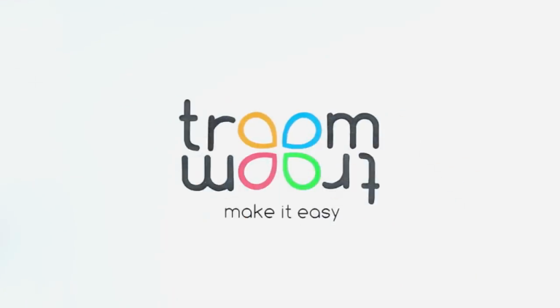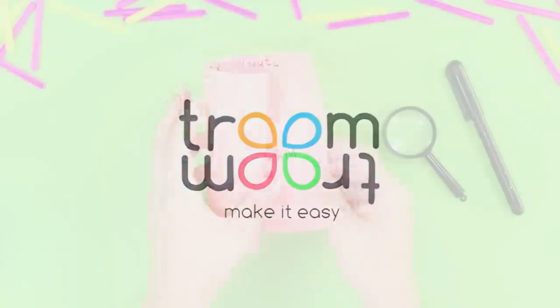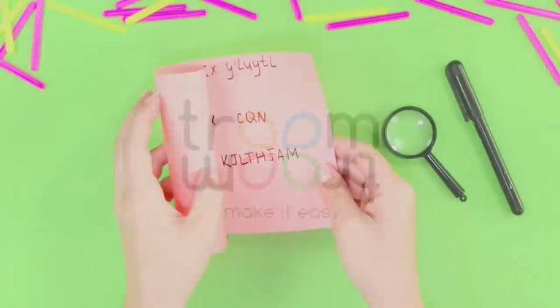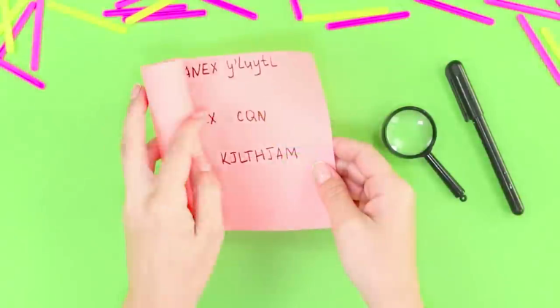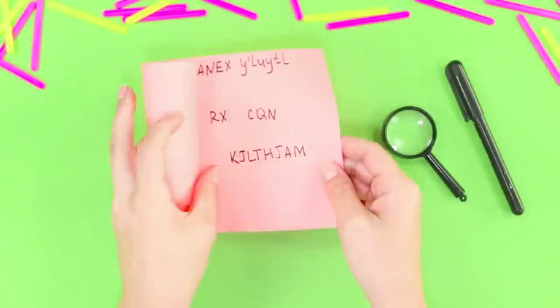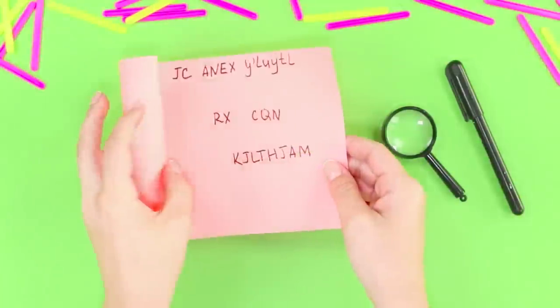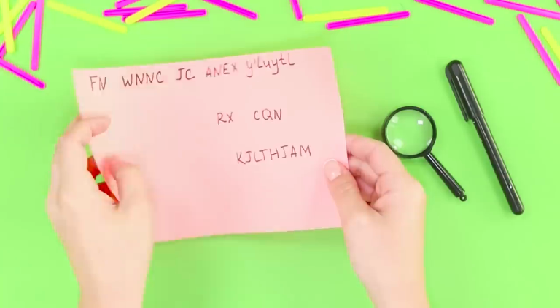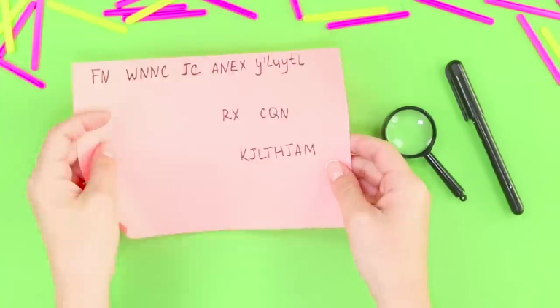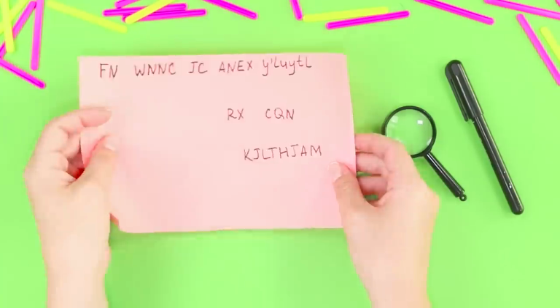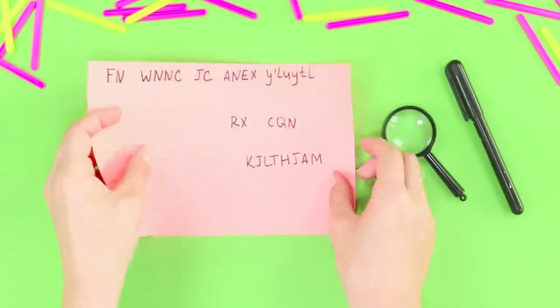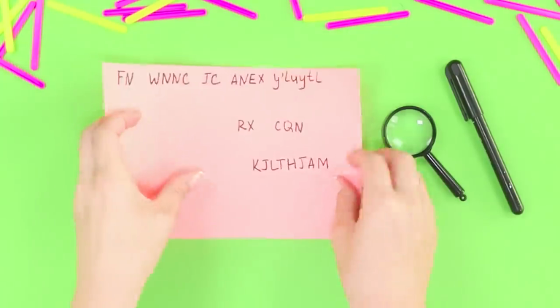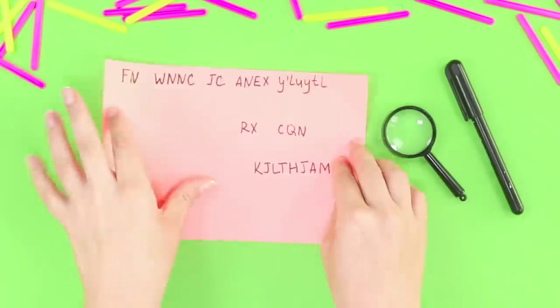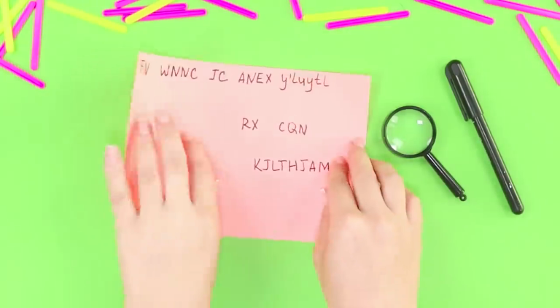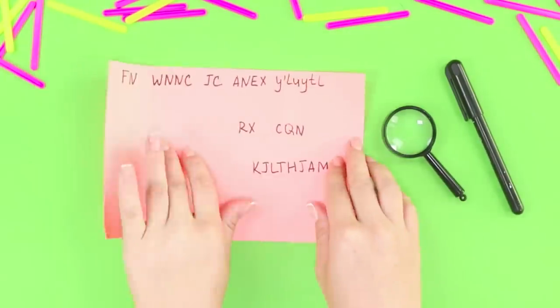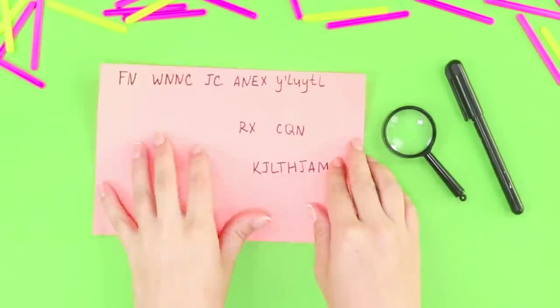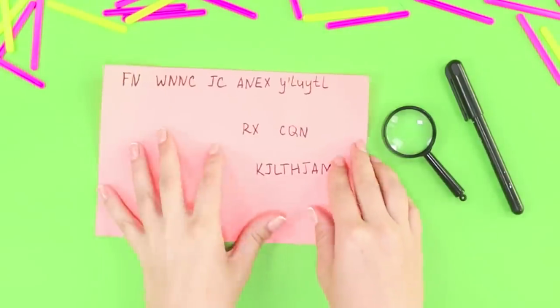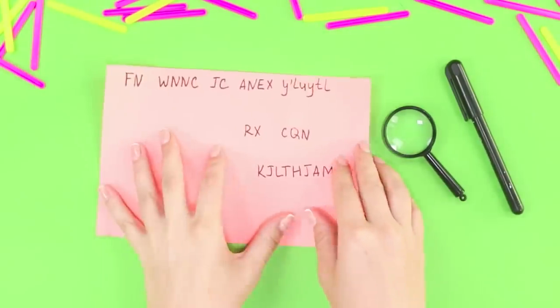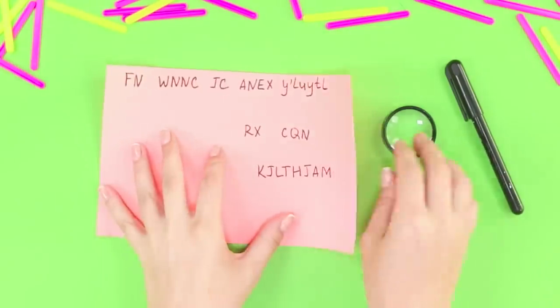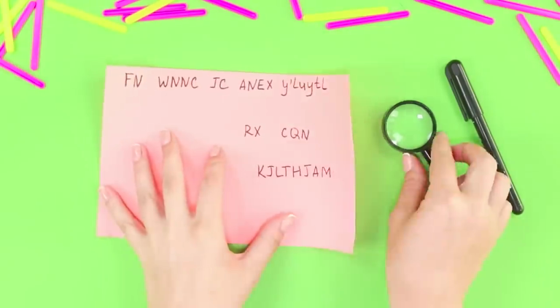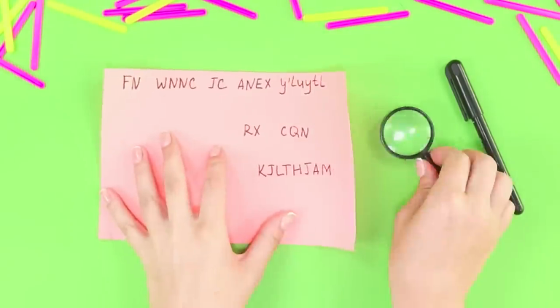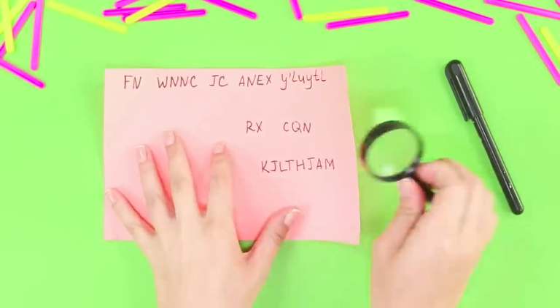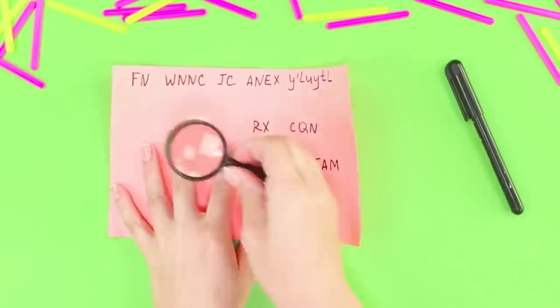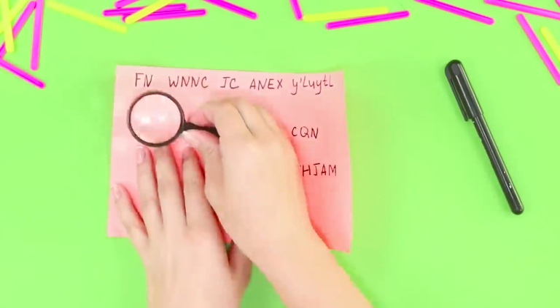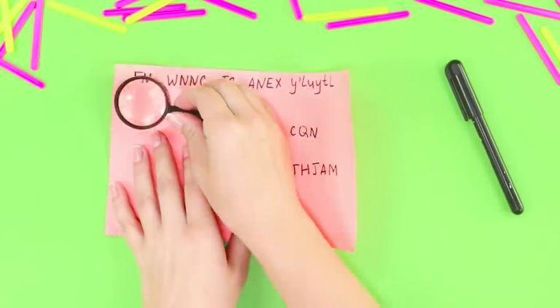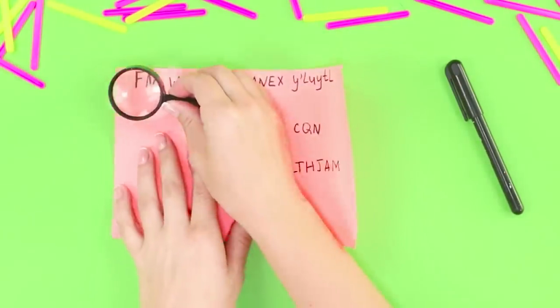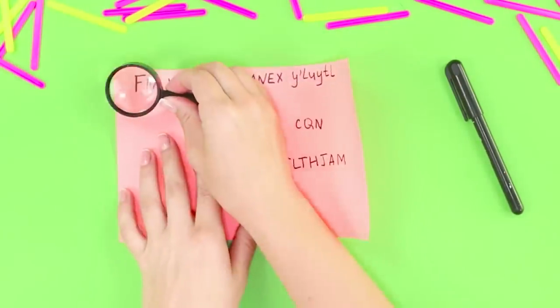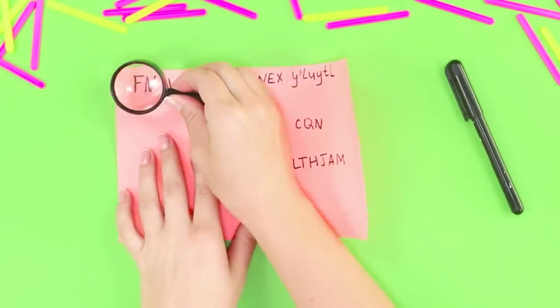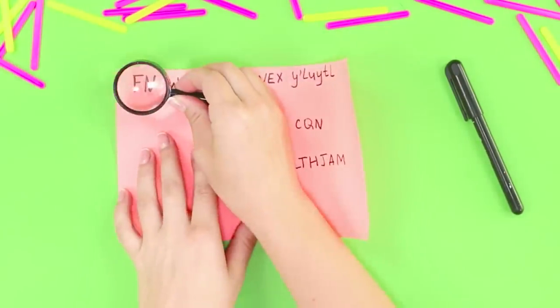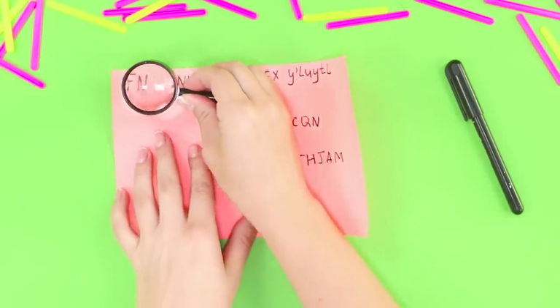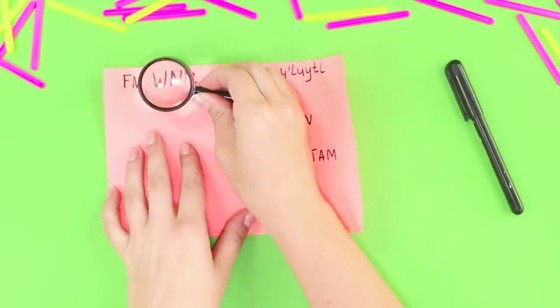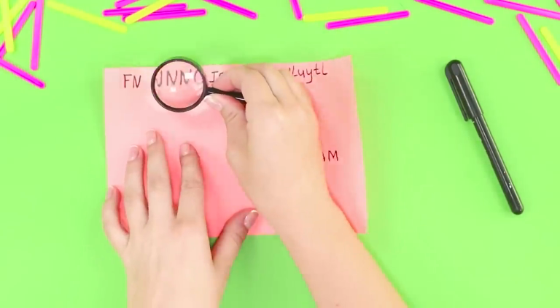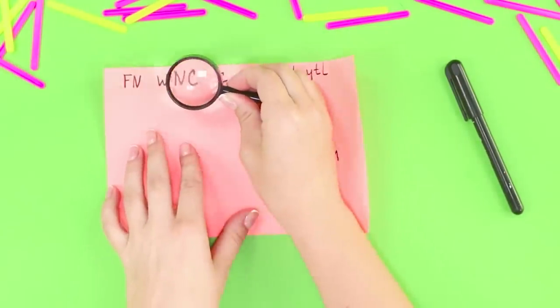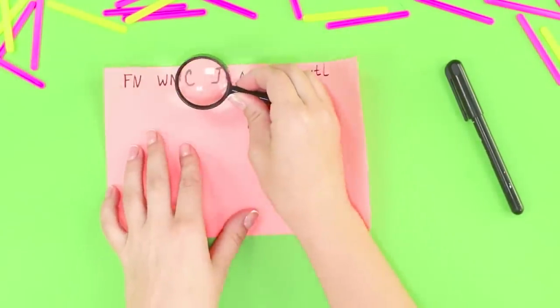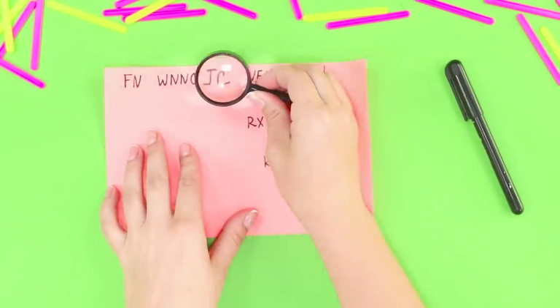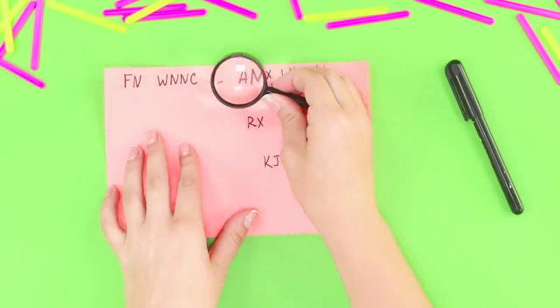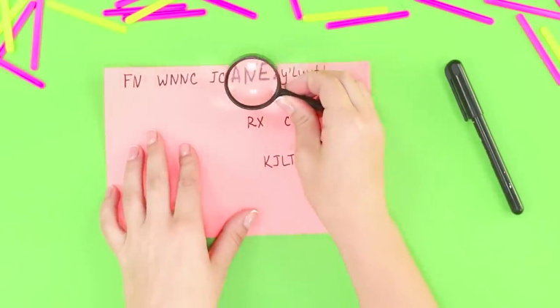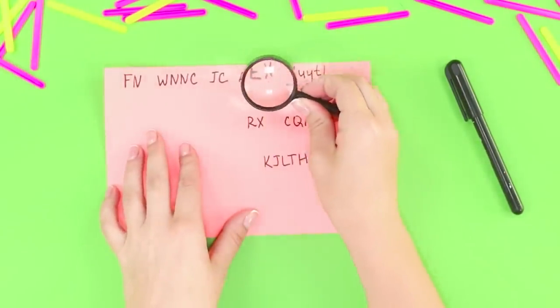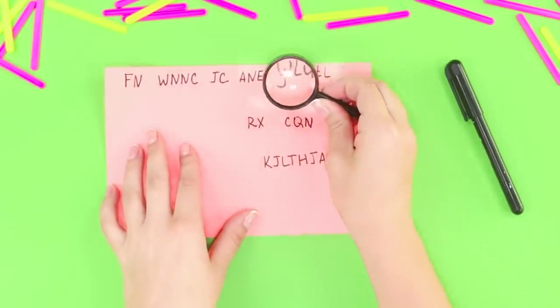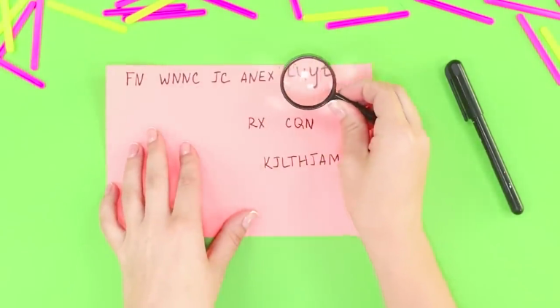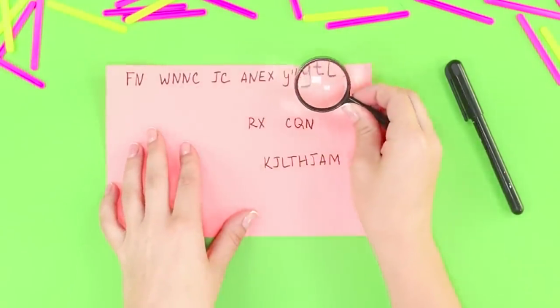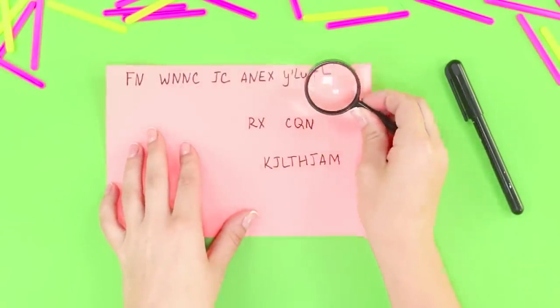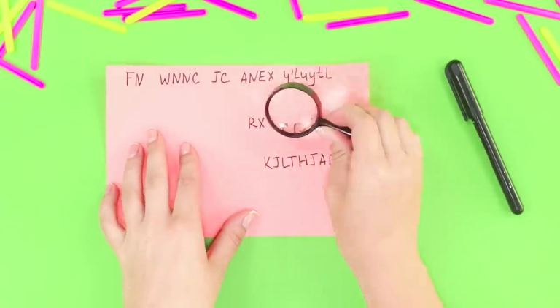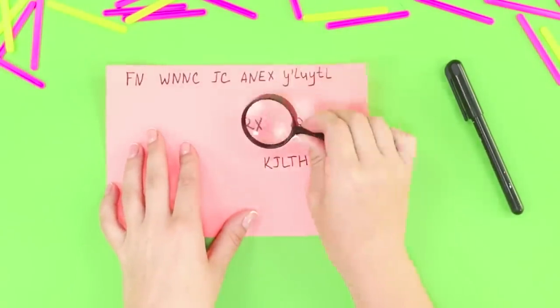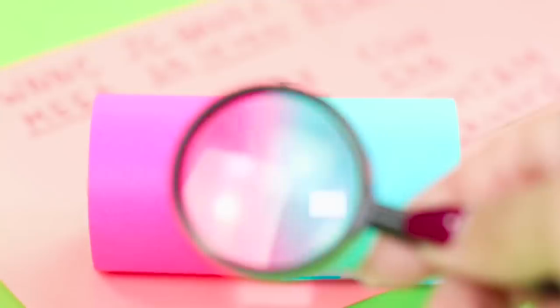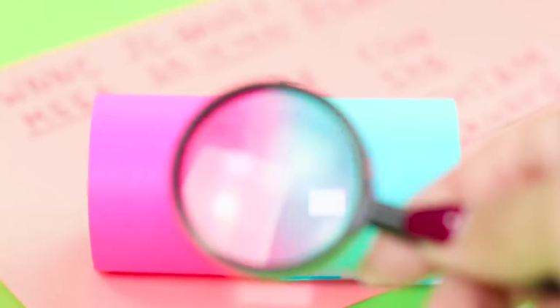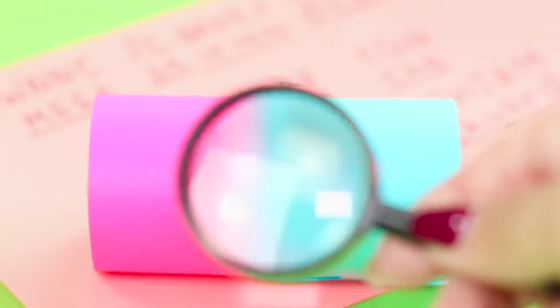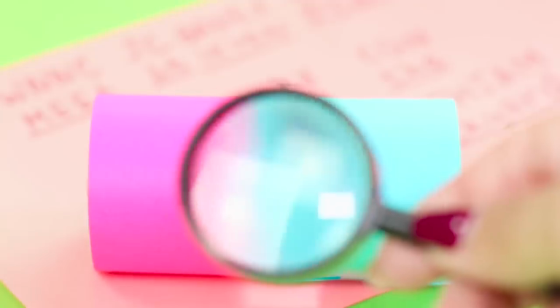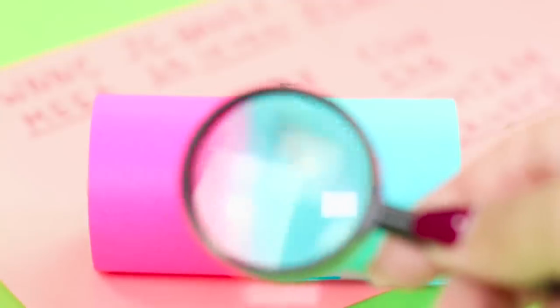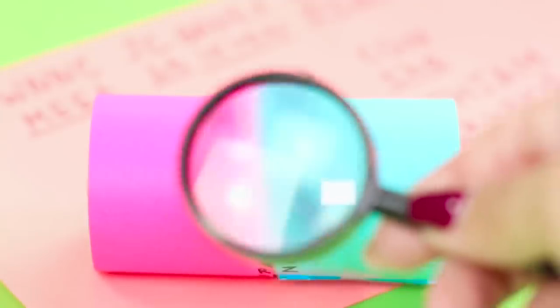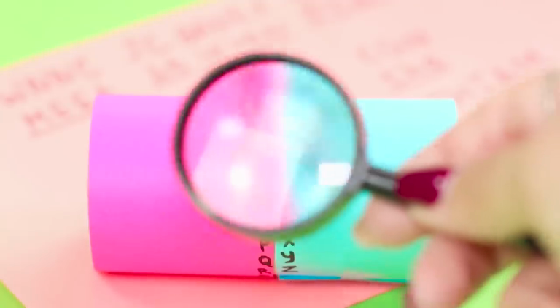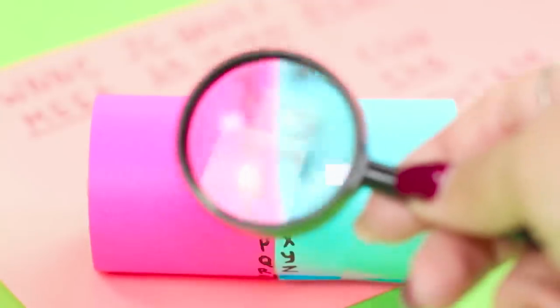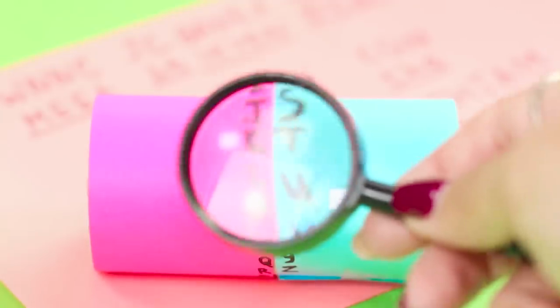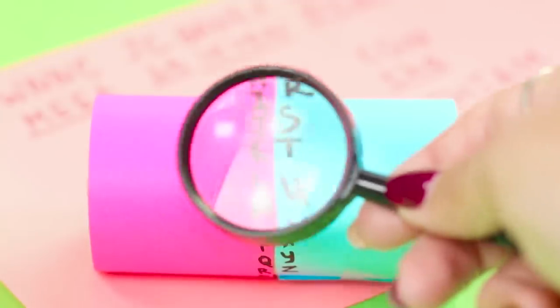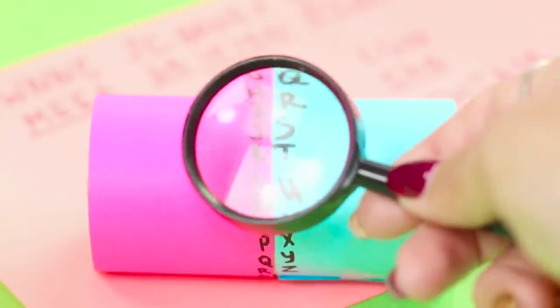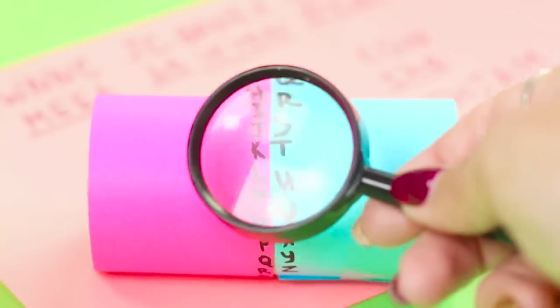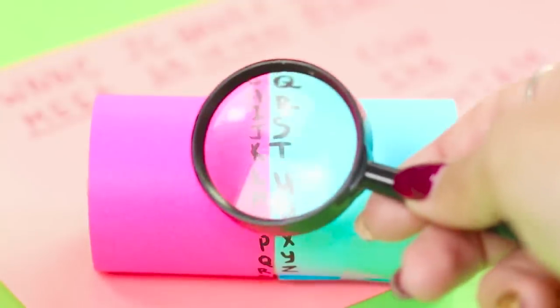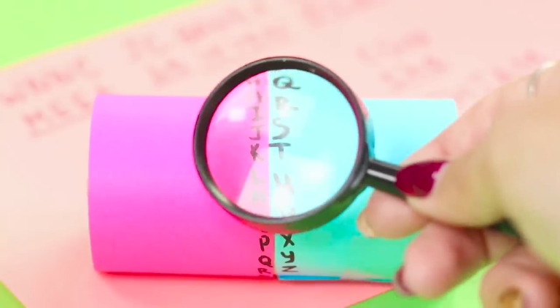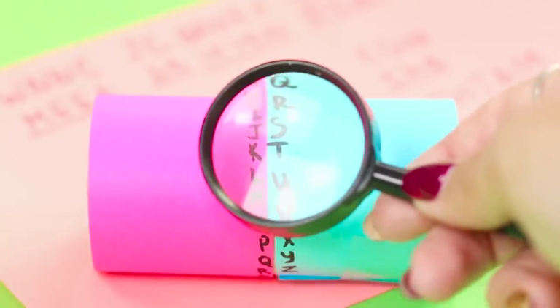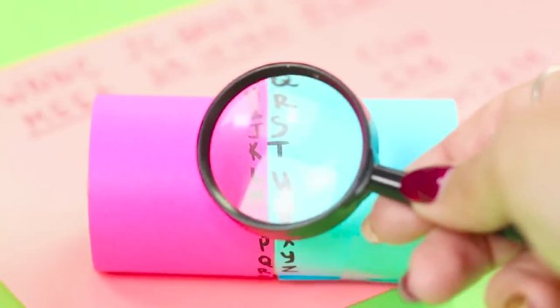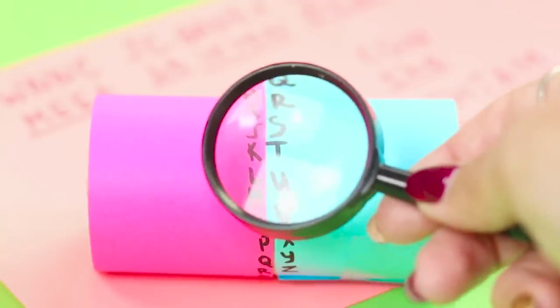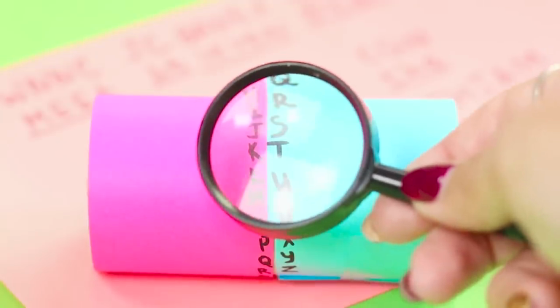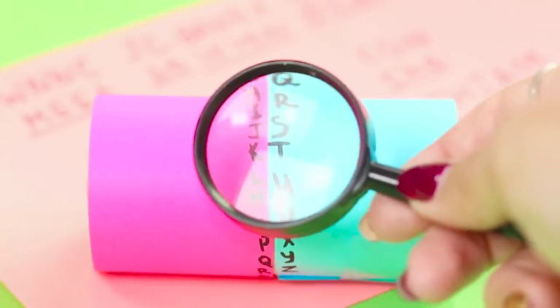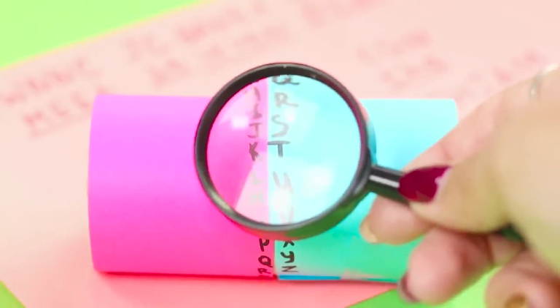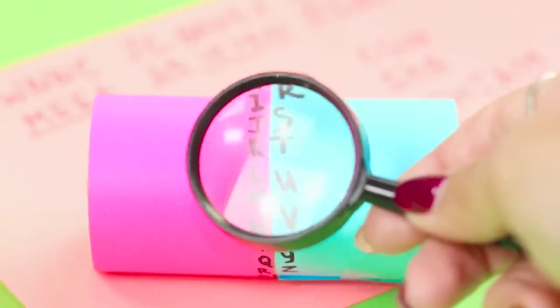What is this secret note about? It looks like some kind of magic spell. It's great that I've got a secret key to the code.